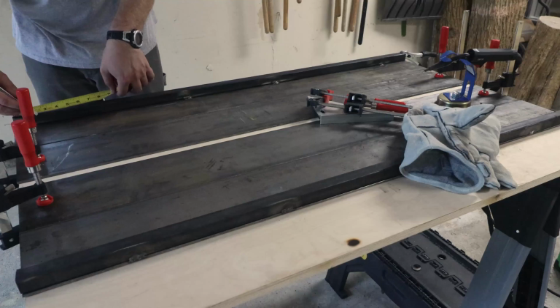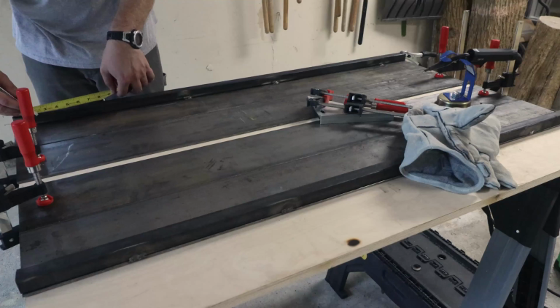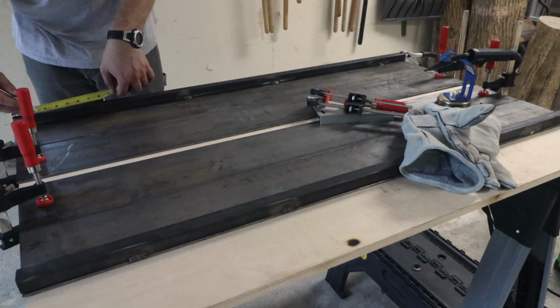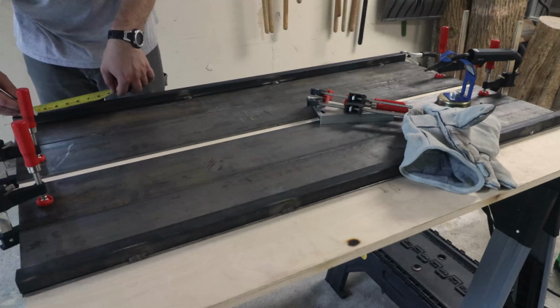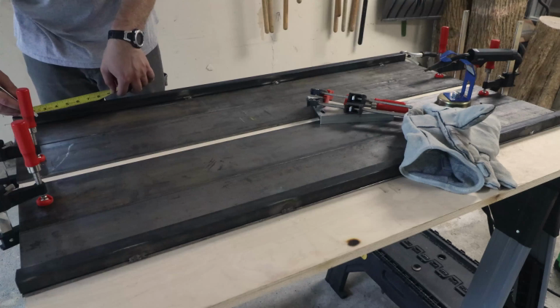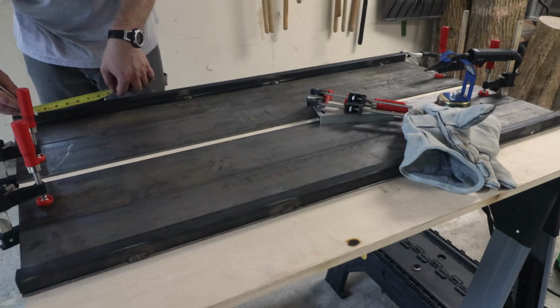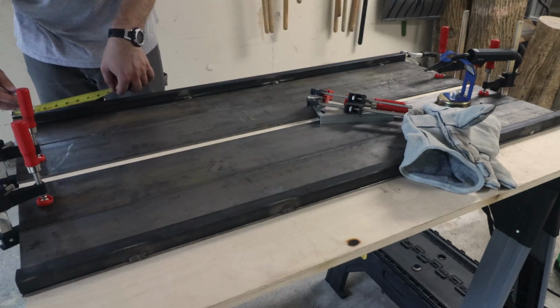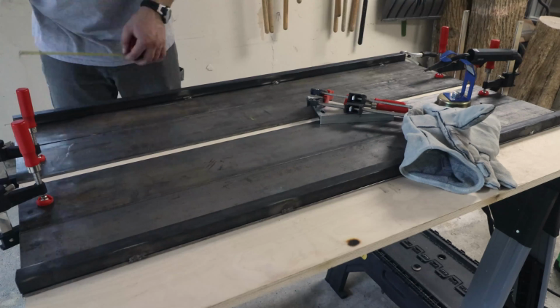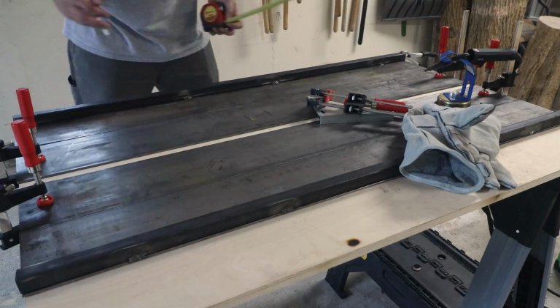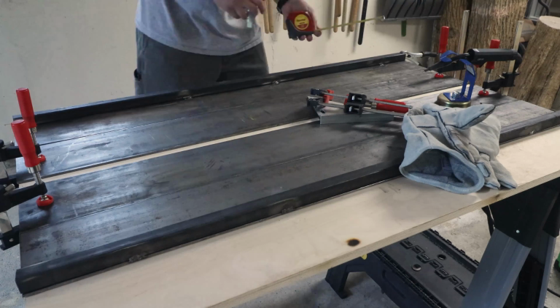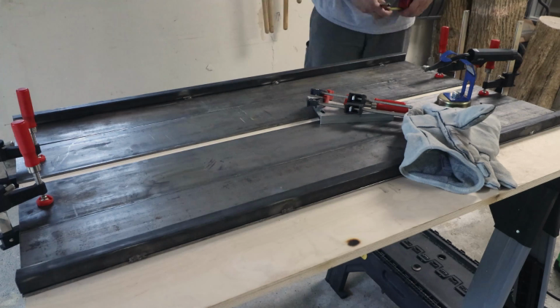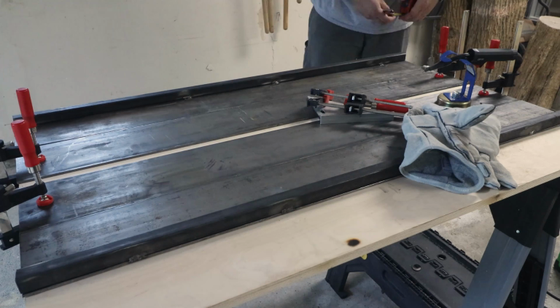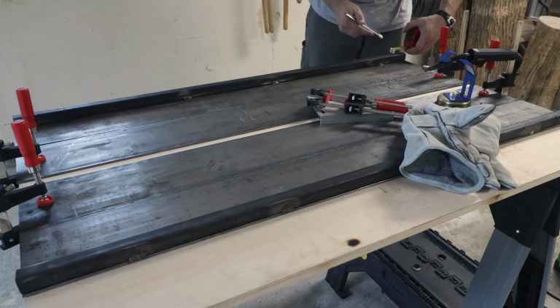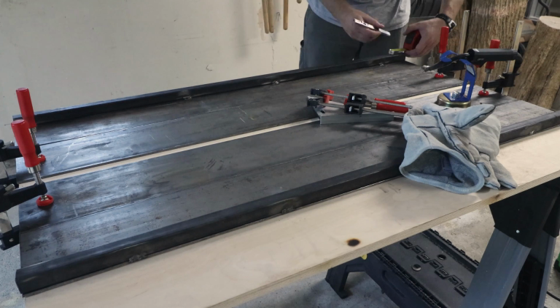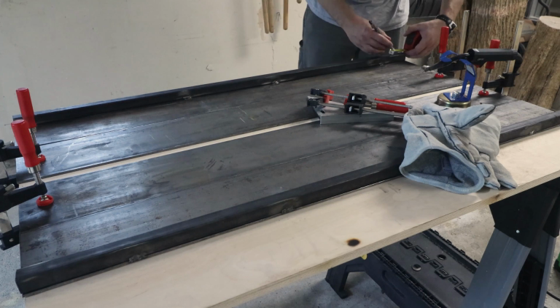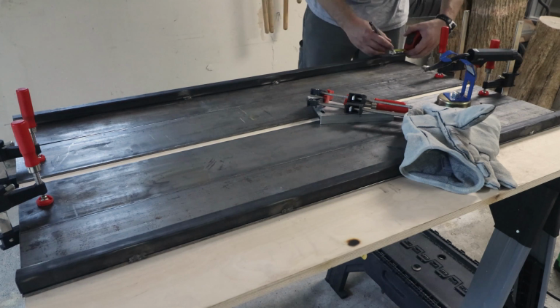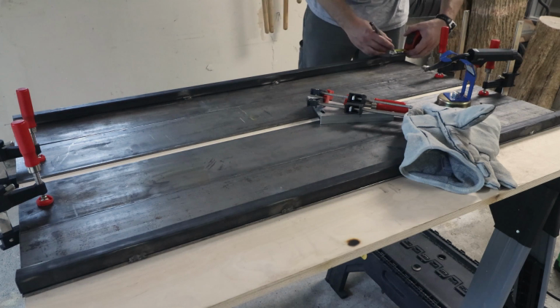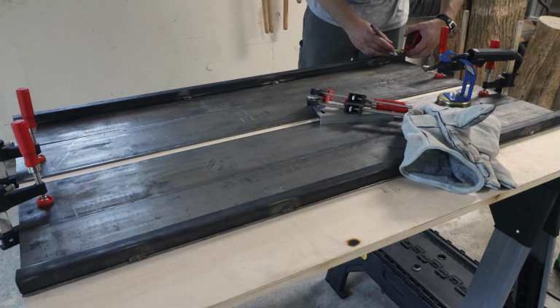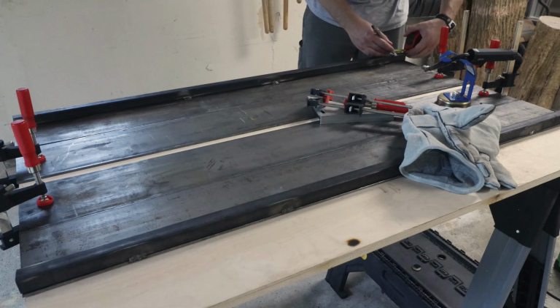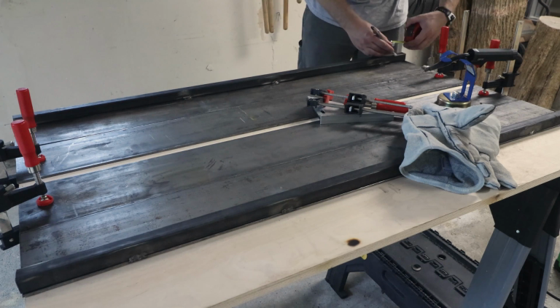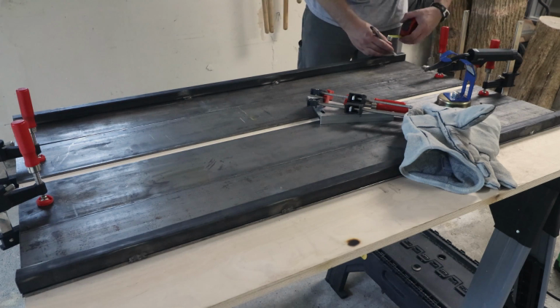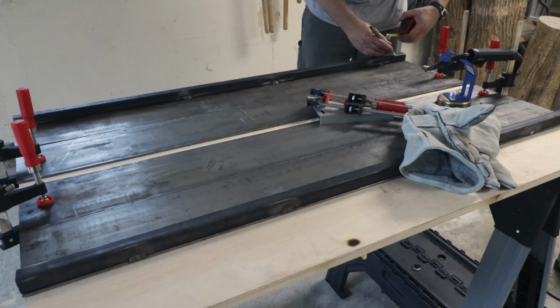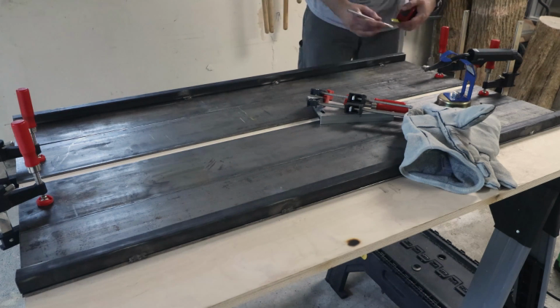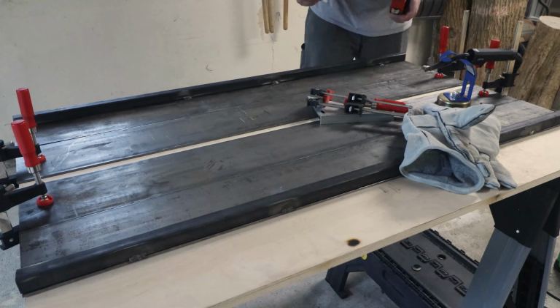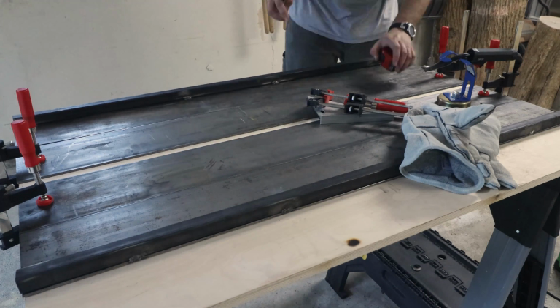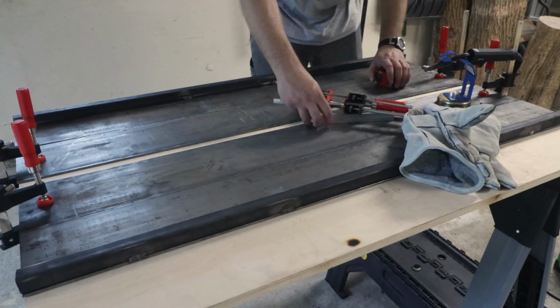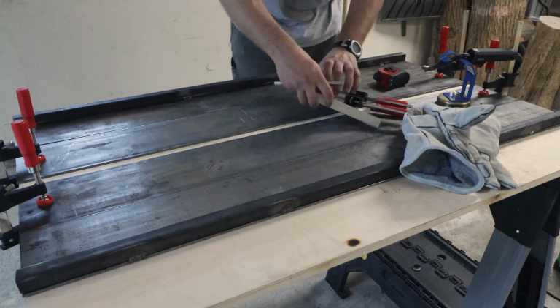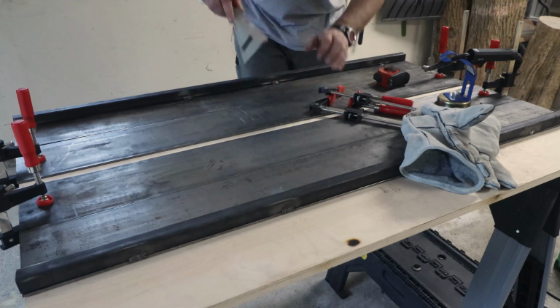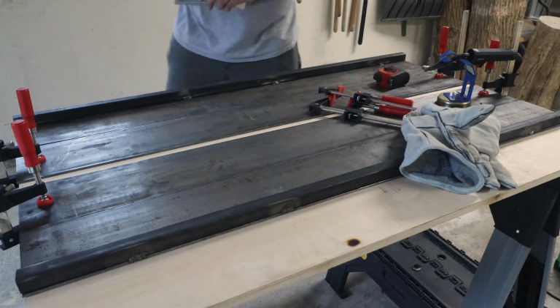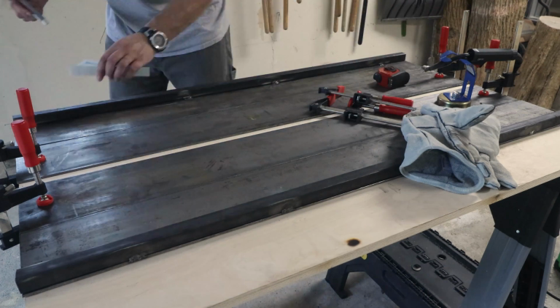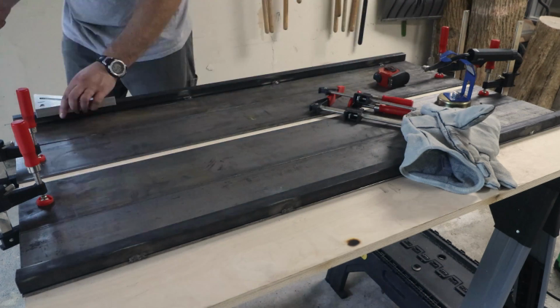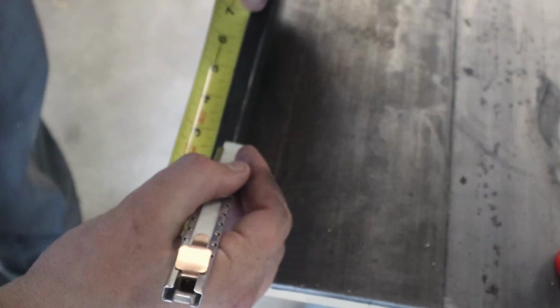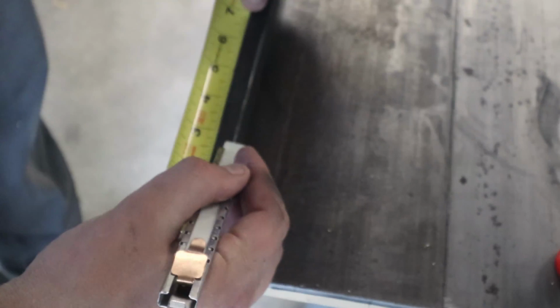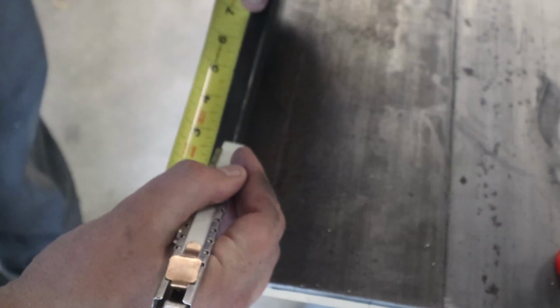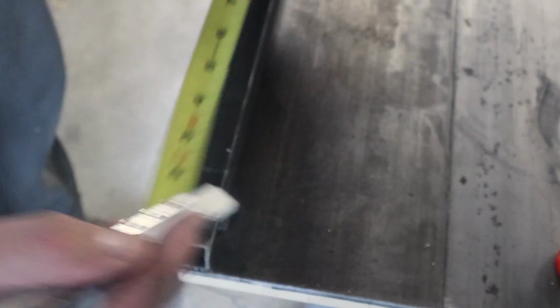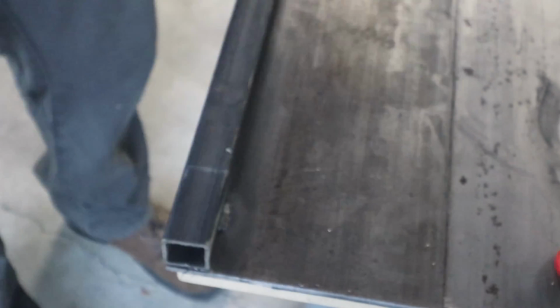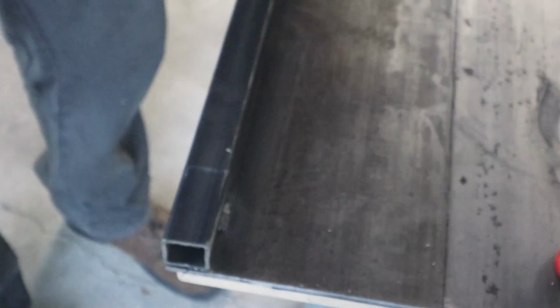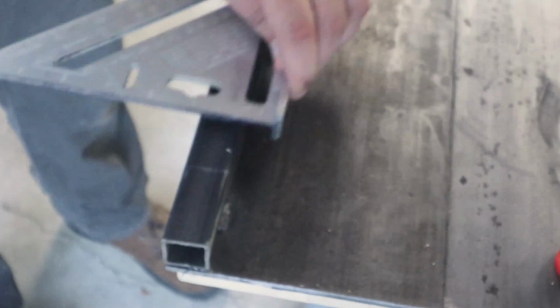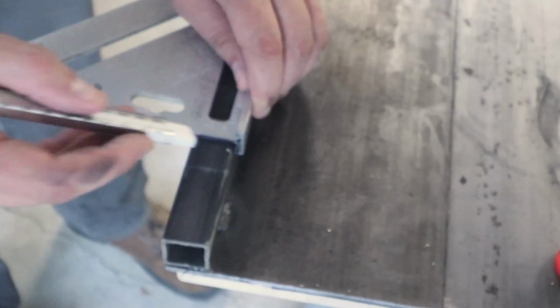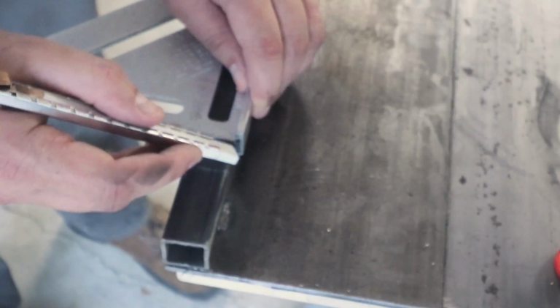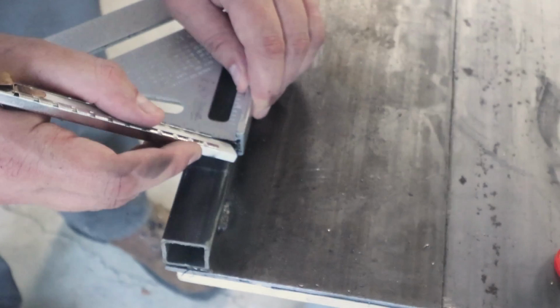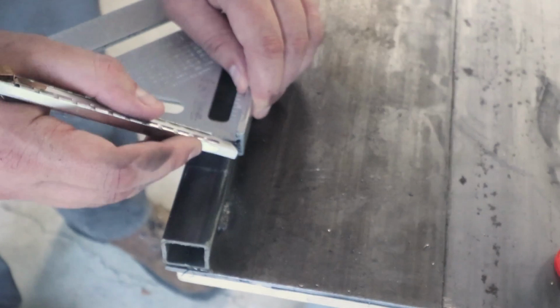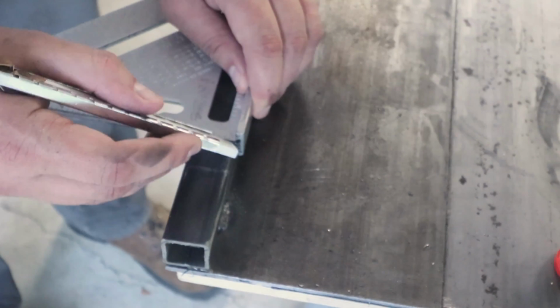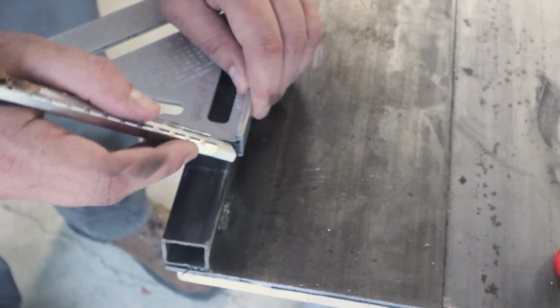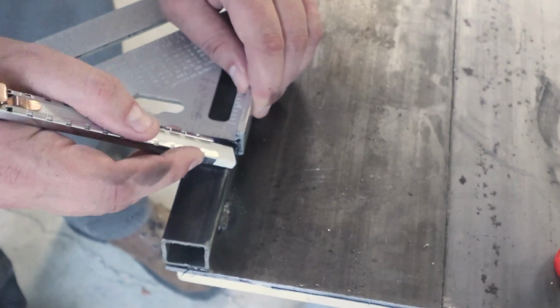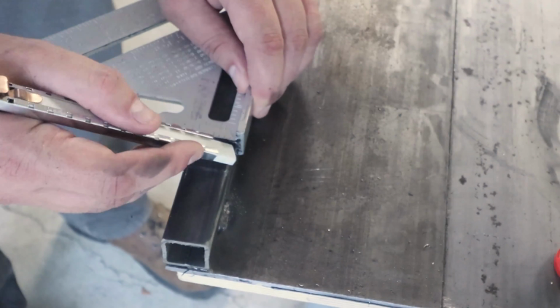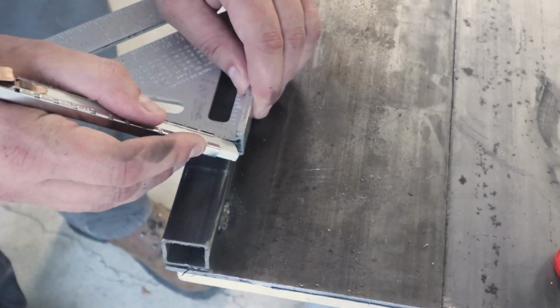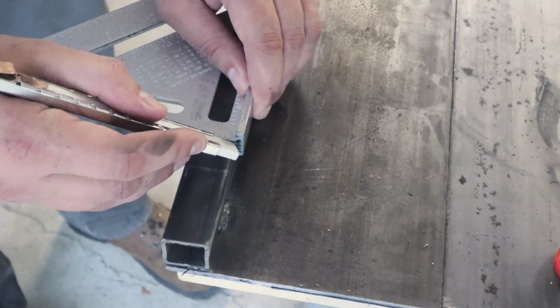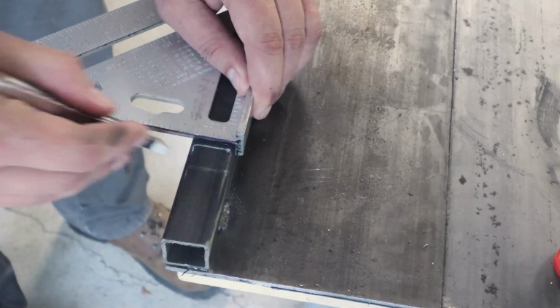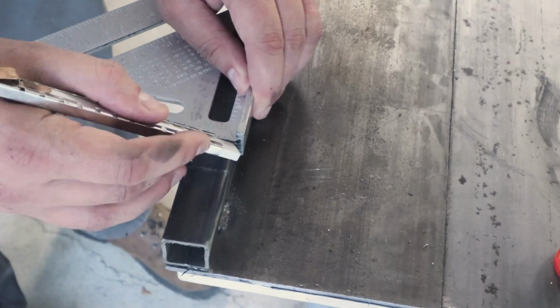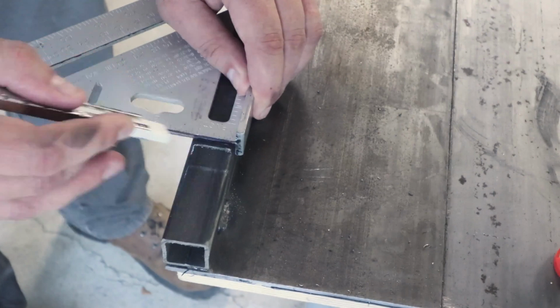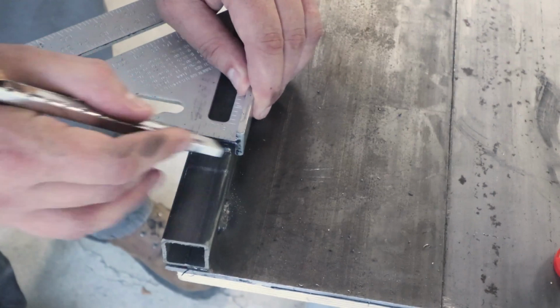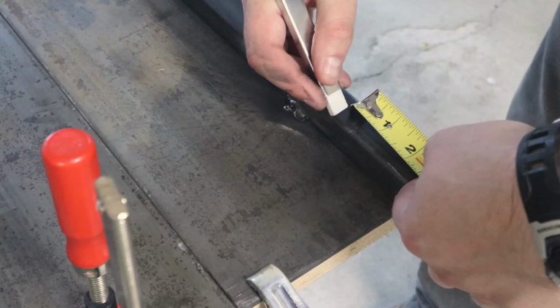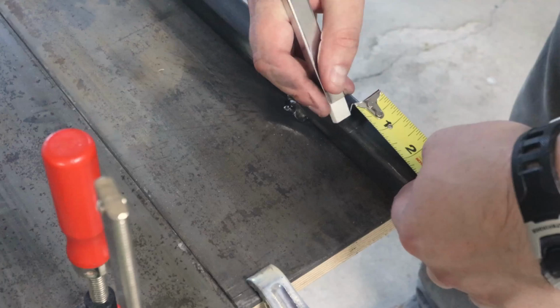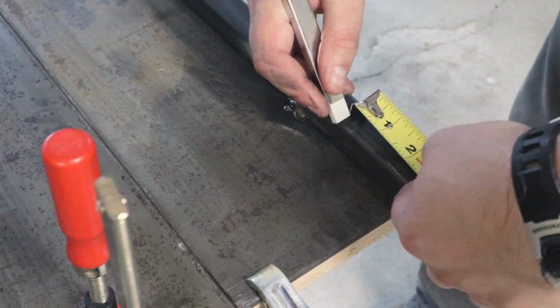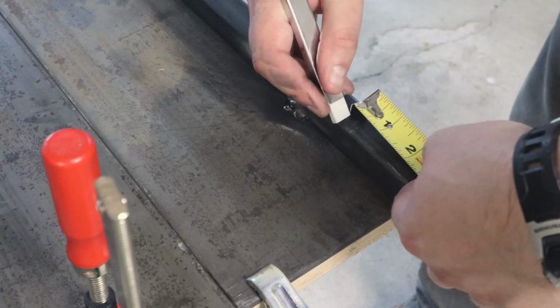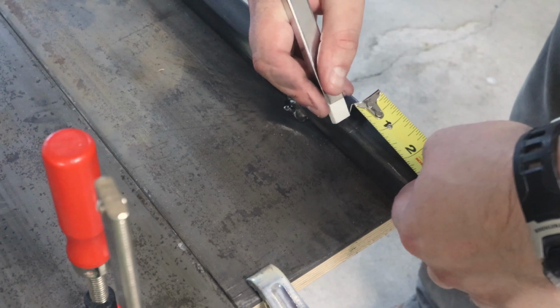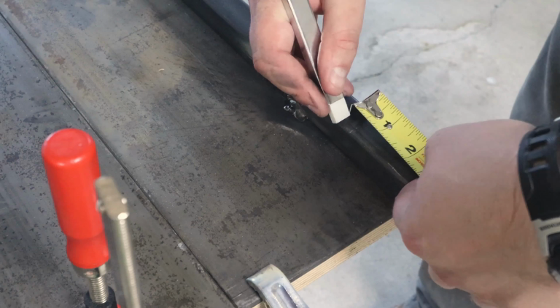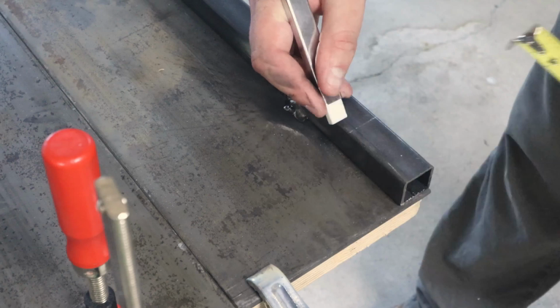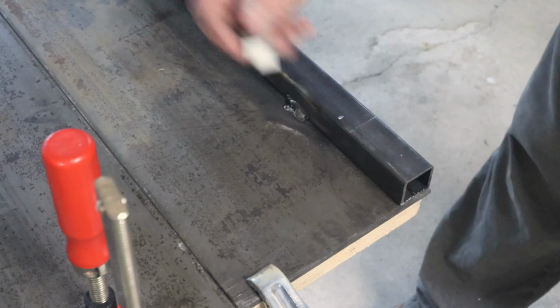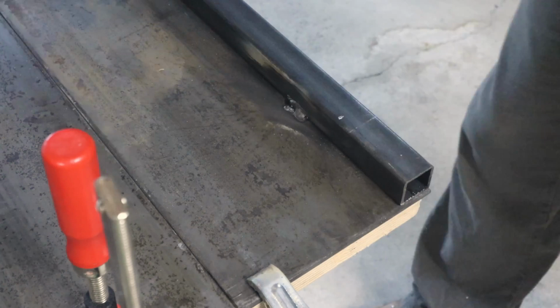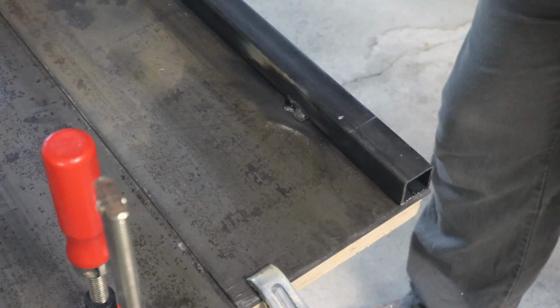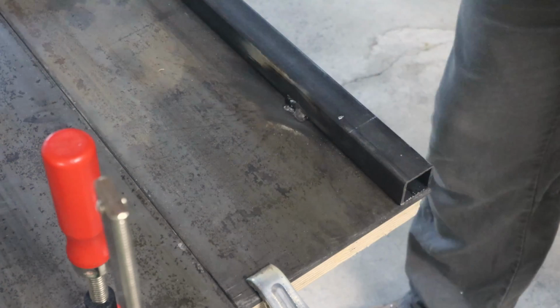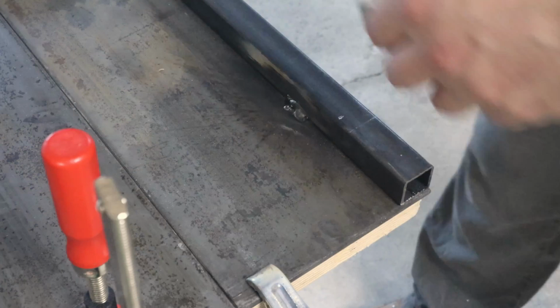The tube steel at either end is spaced such that the legs are in line with the studs I previously found — more on this later.